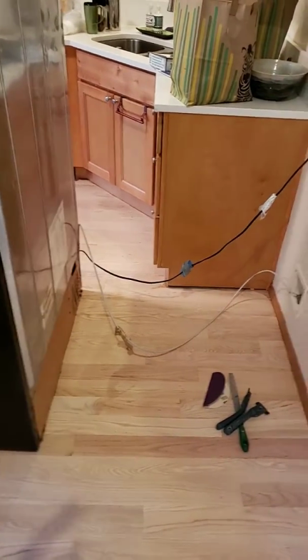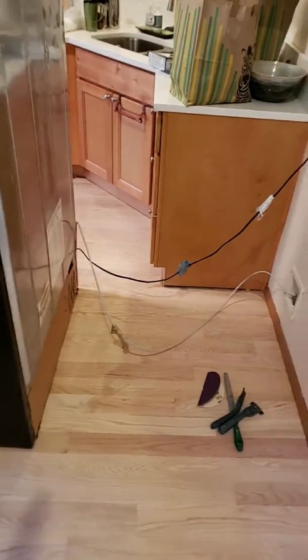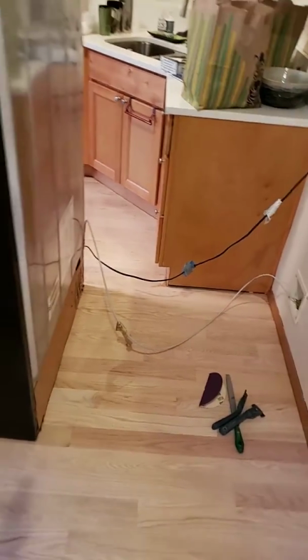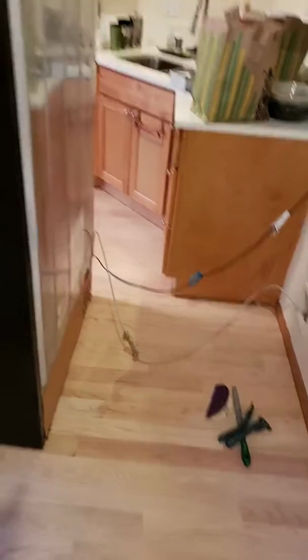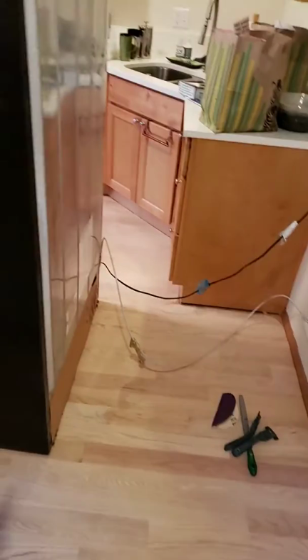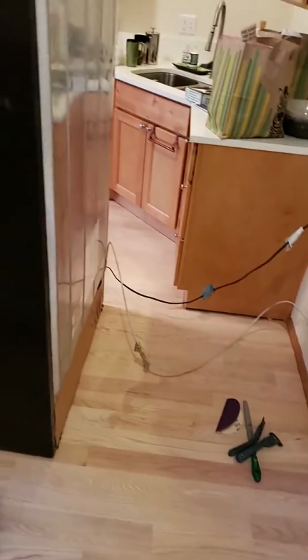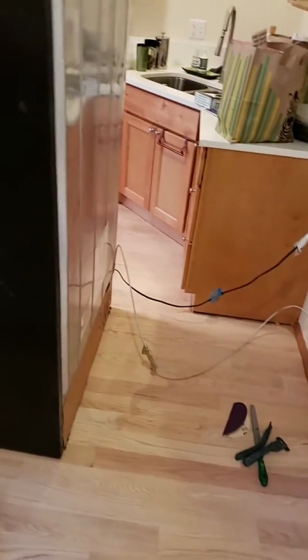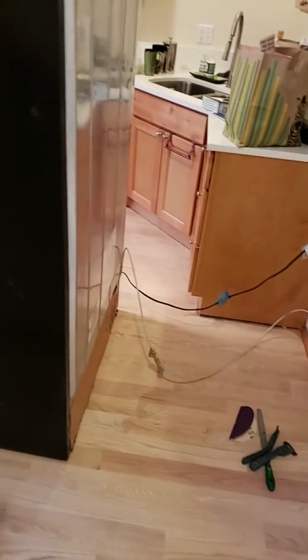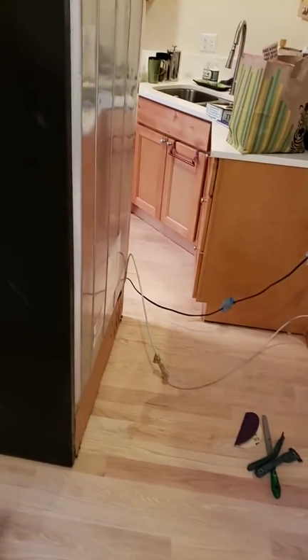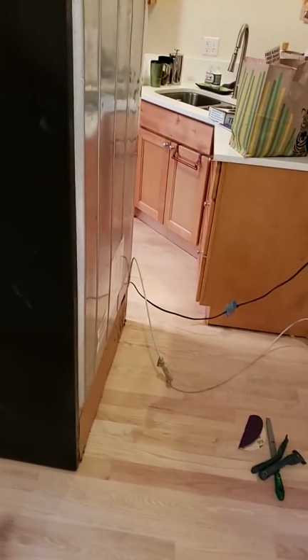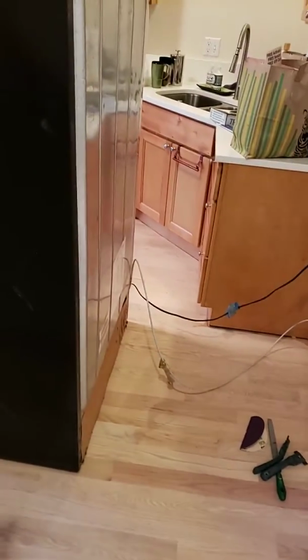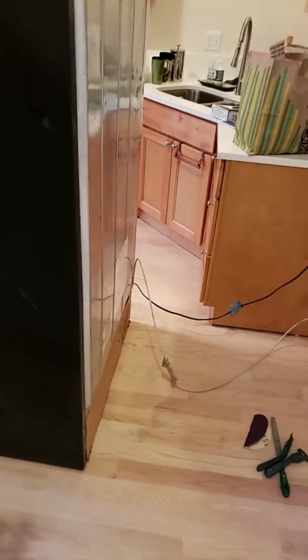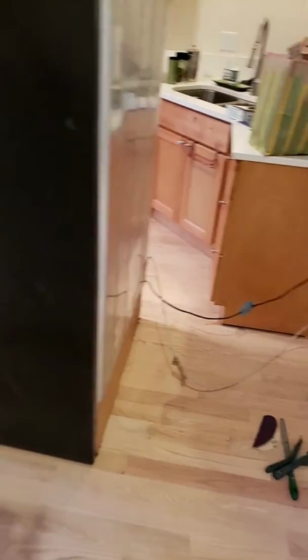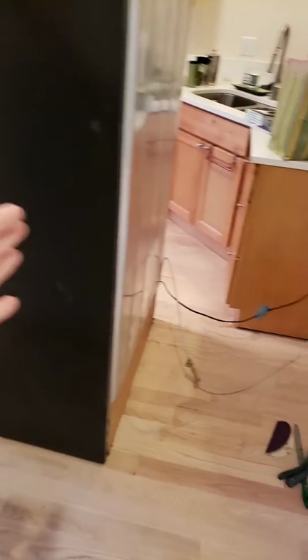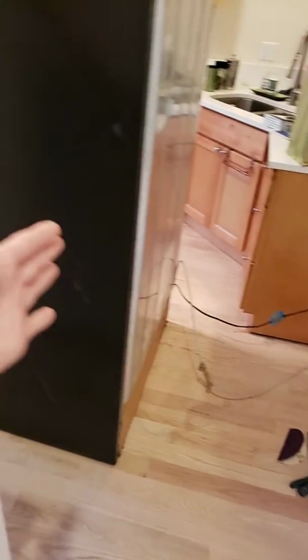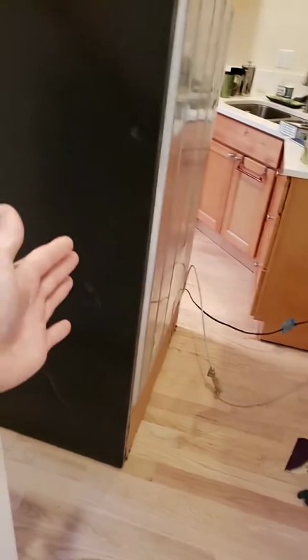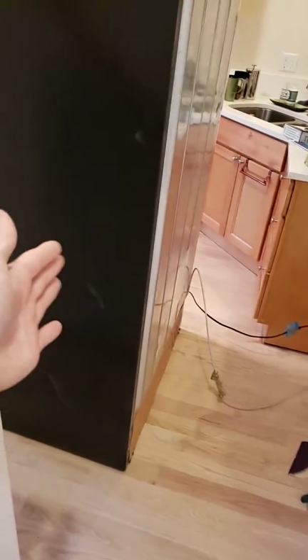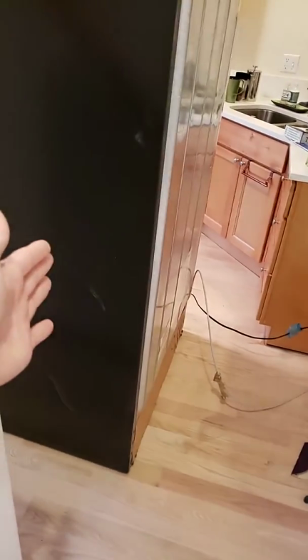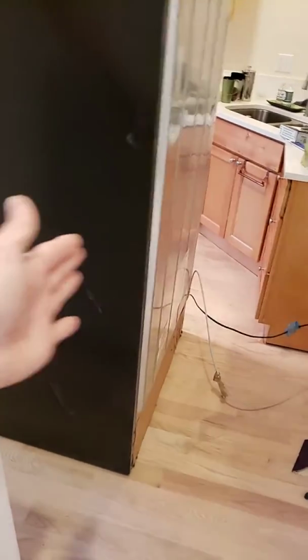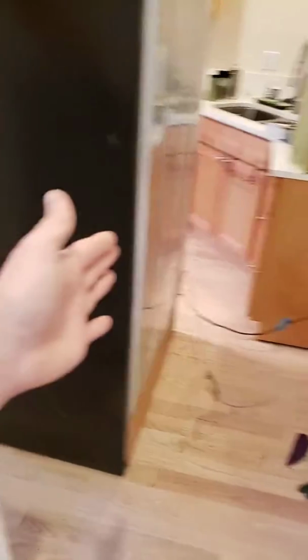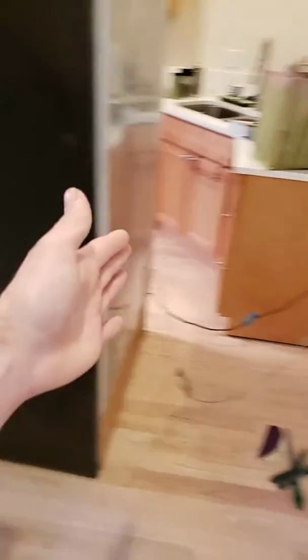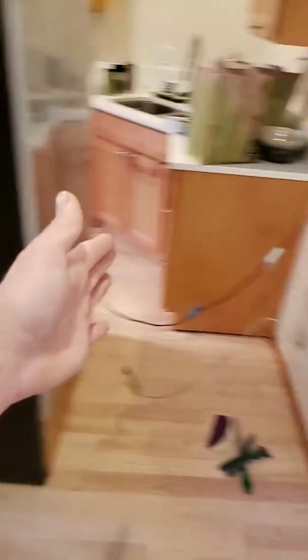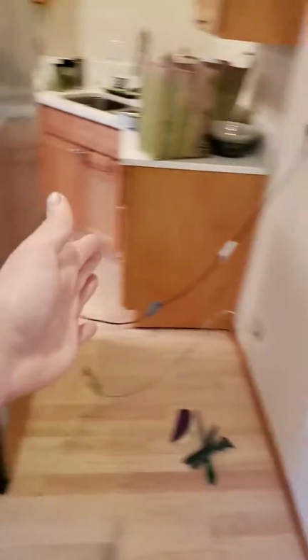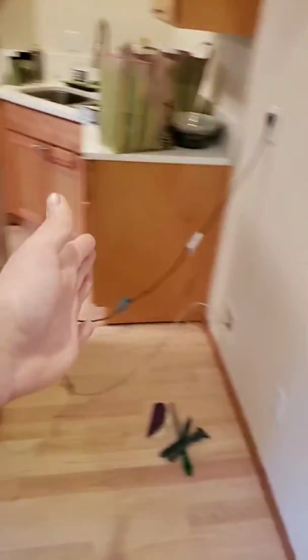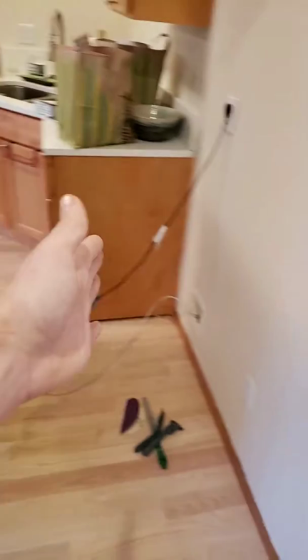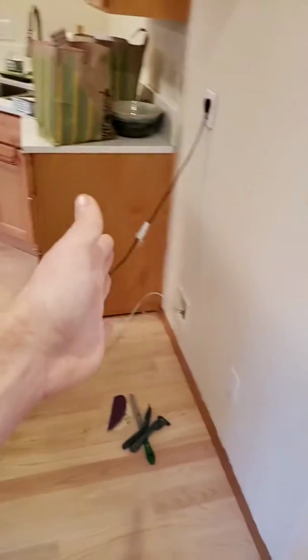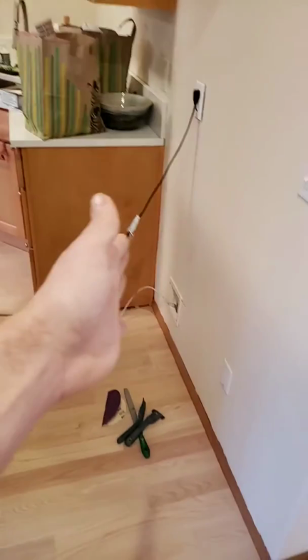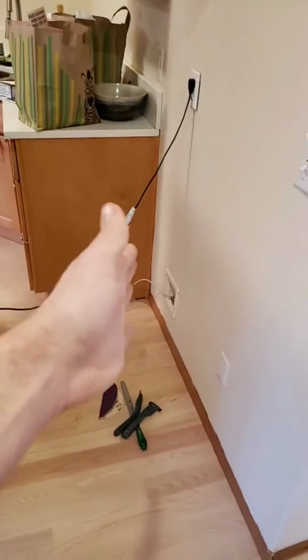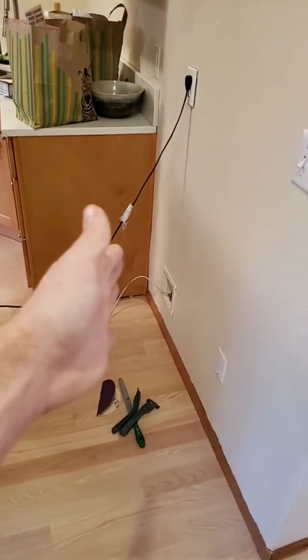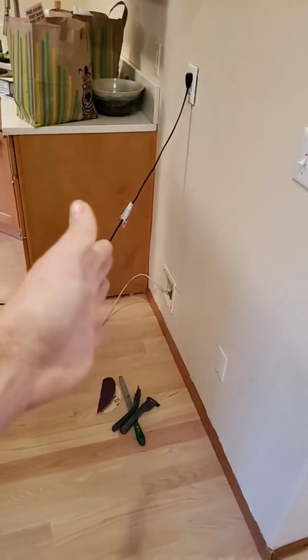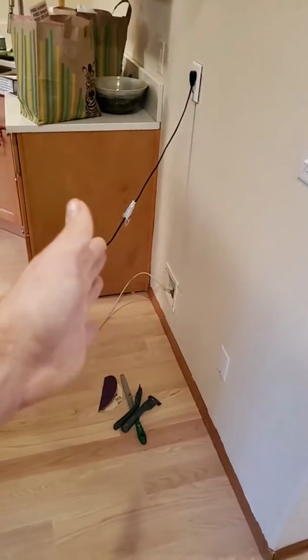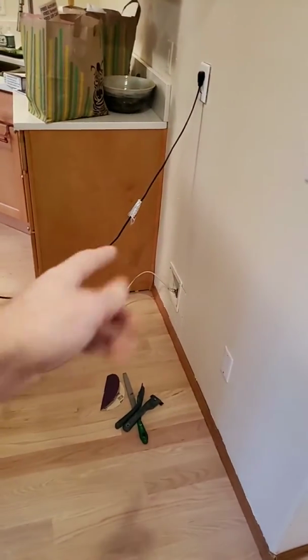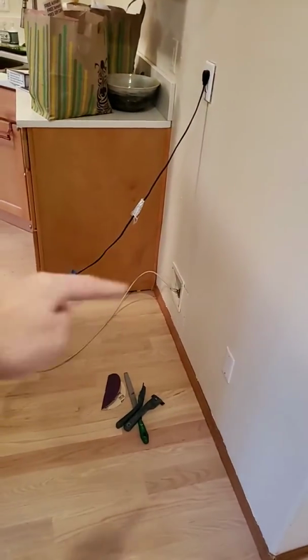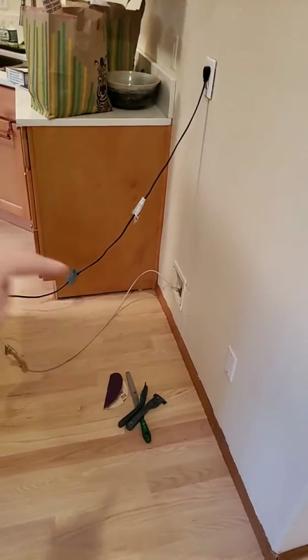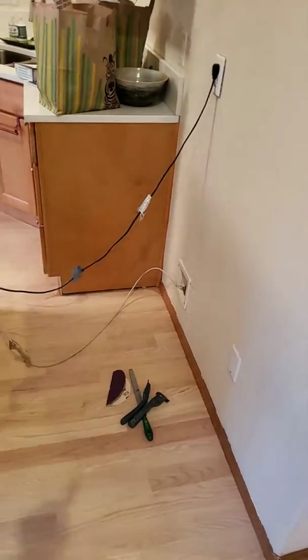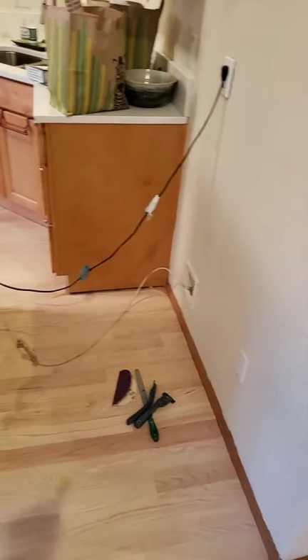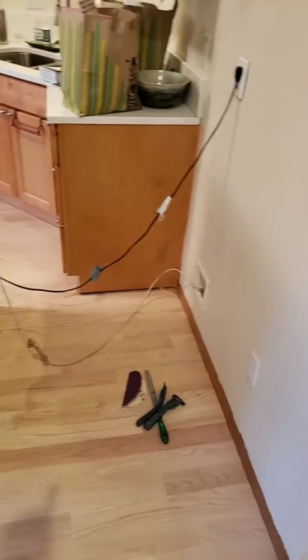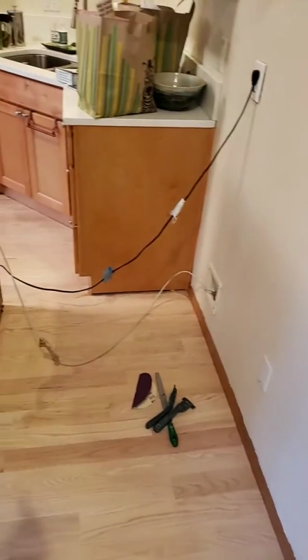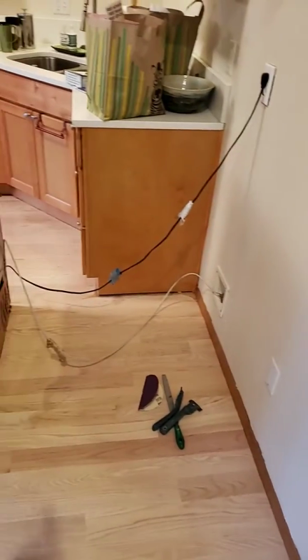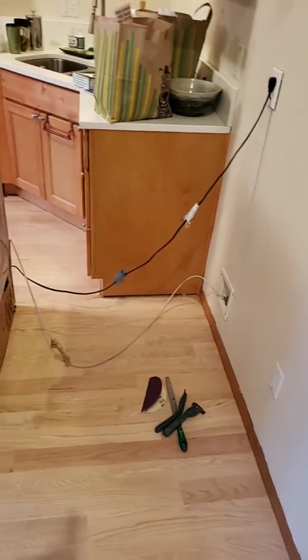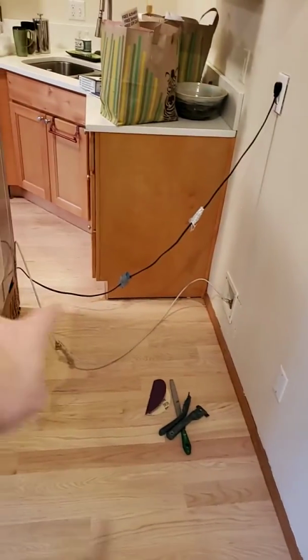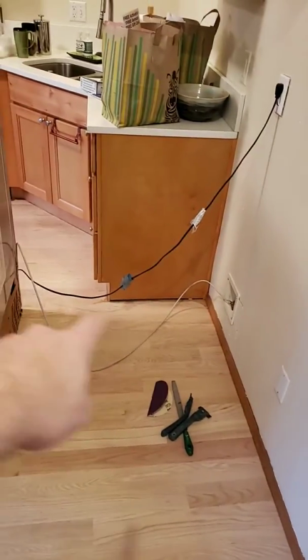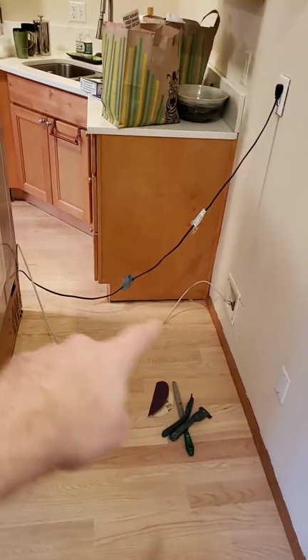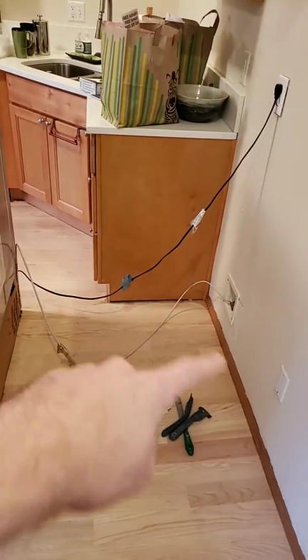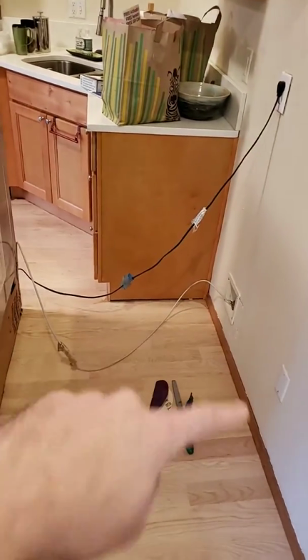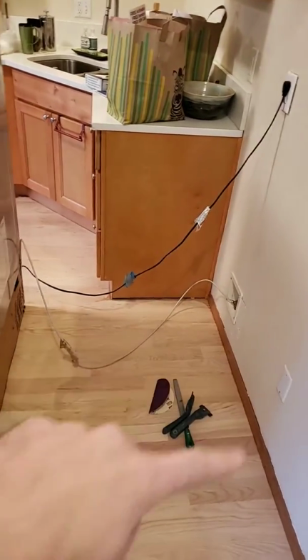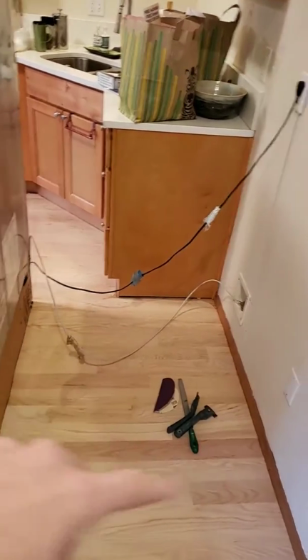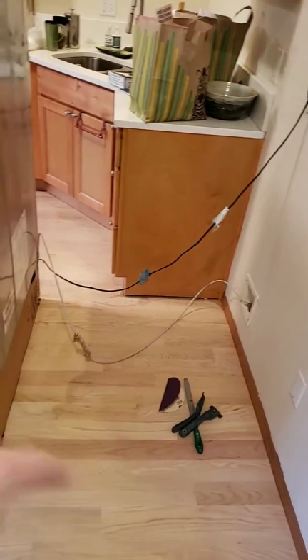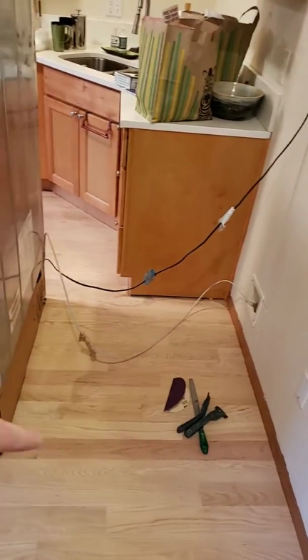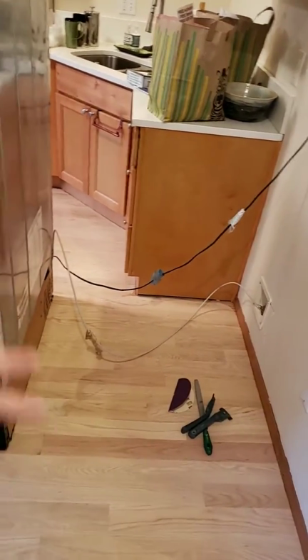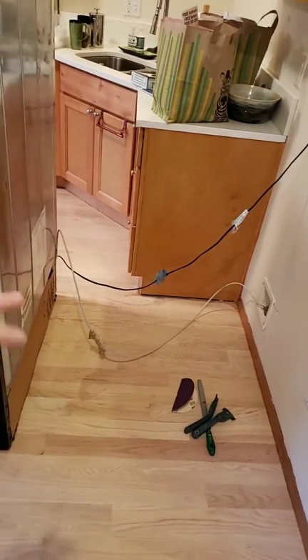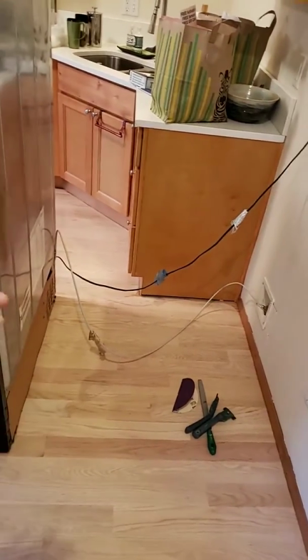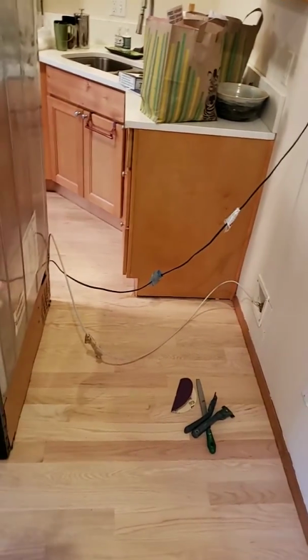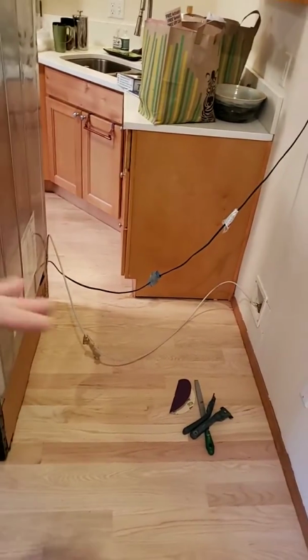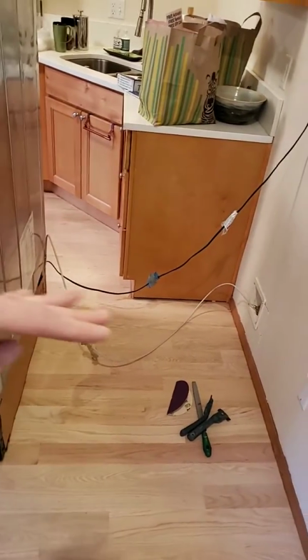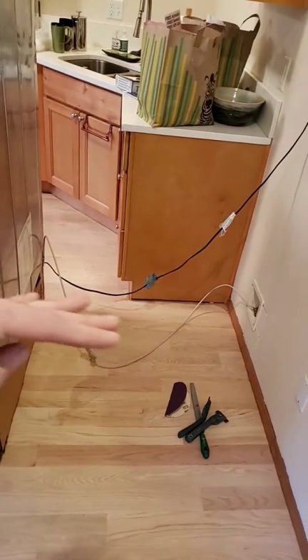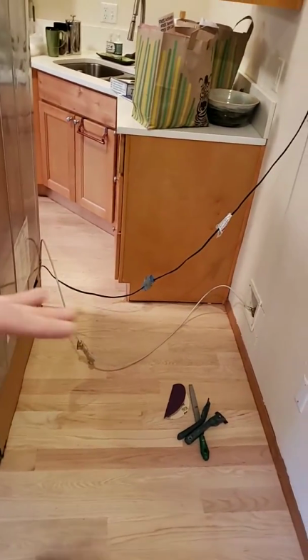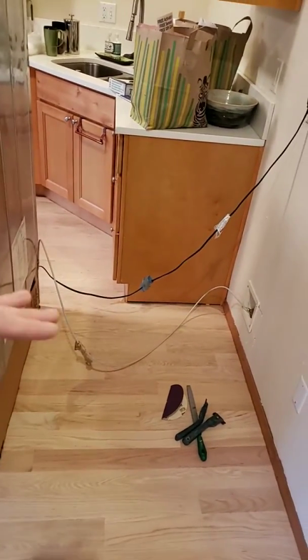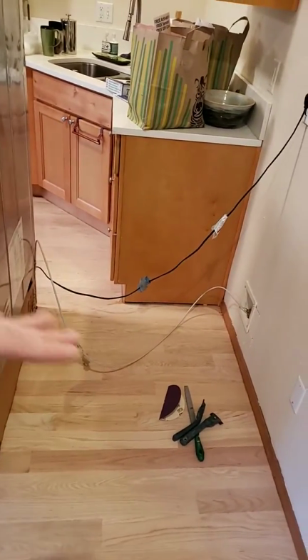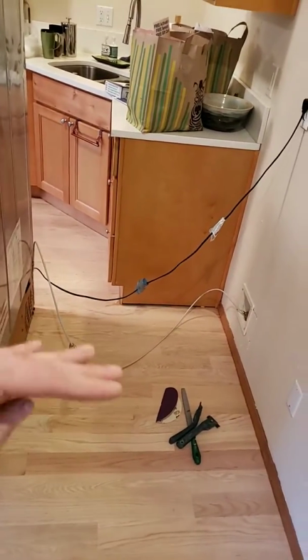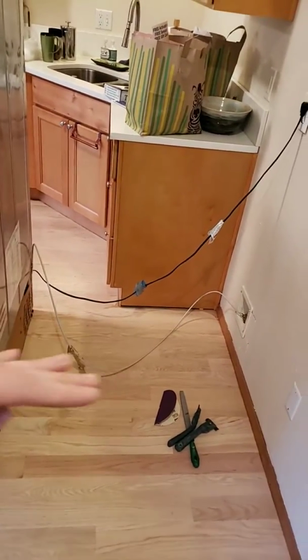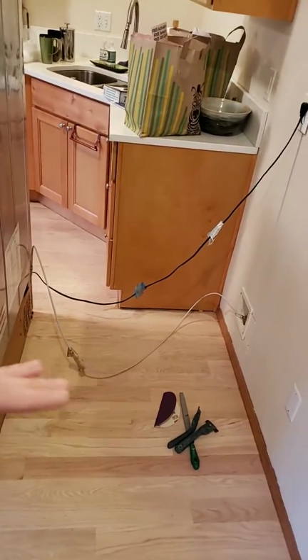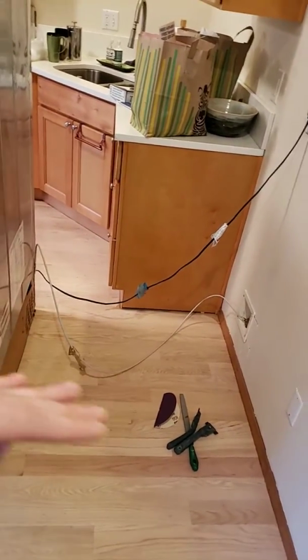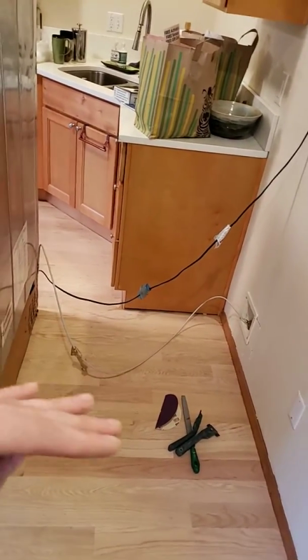Then, after it's dry, I'm going to push the refrigerator back and simply sand around it, feathering in the front.